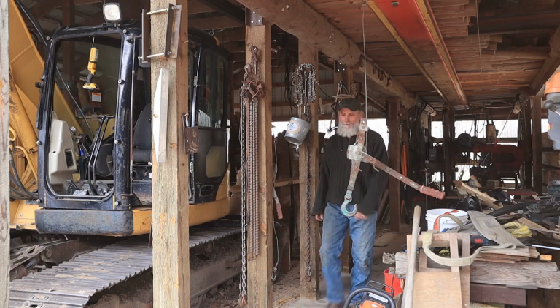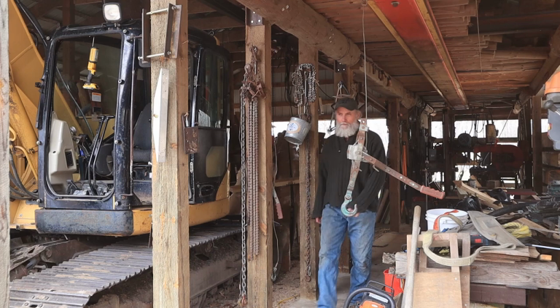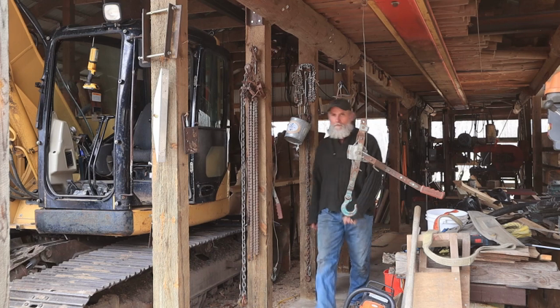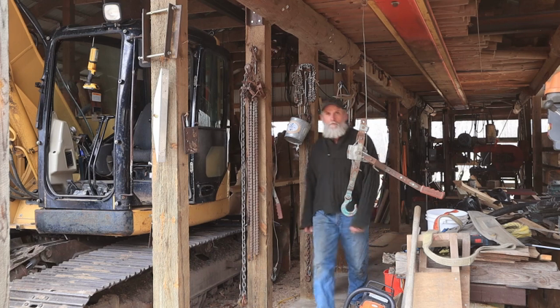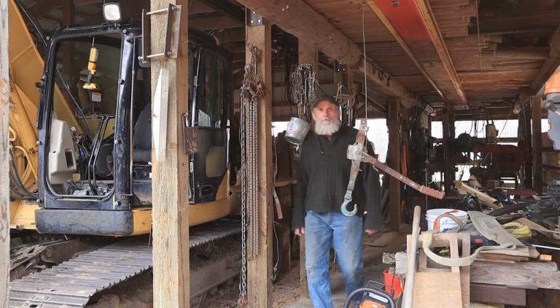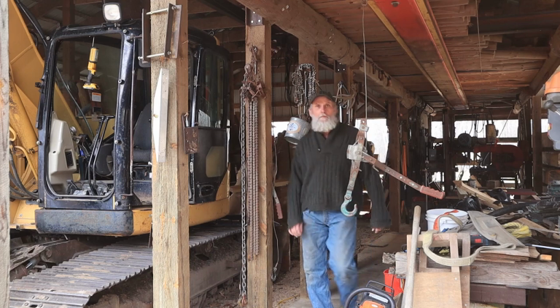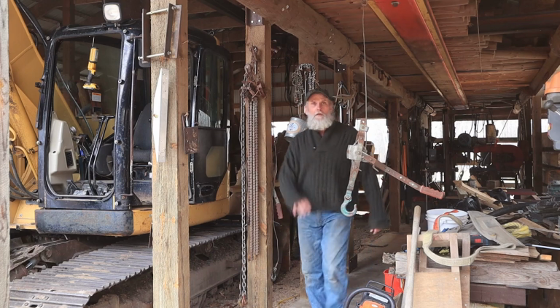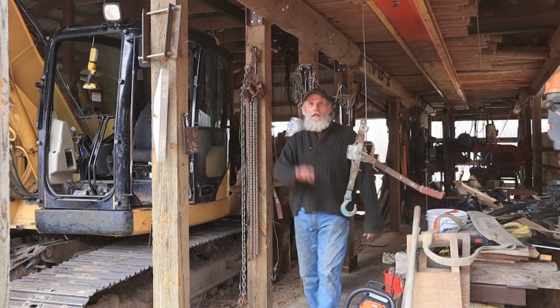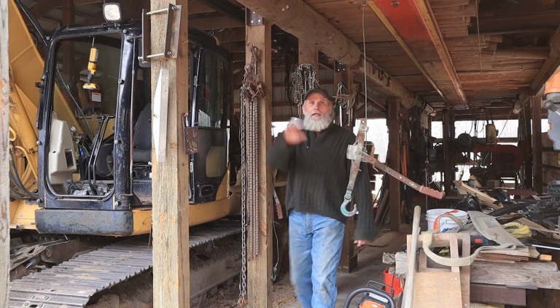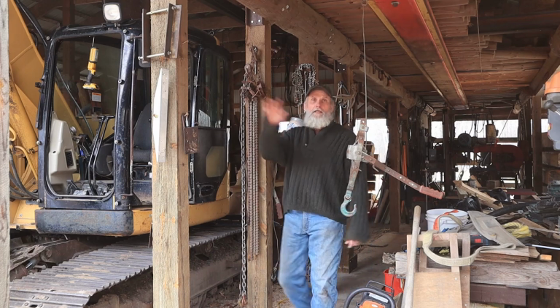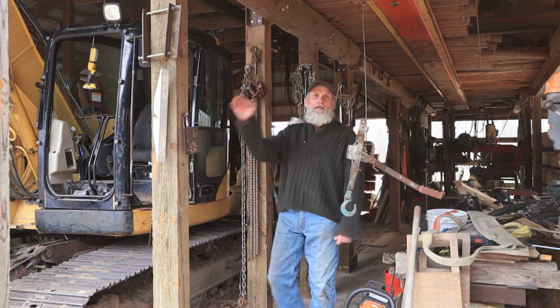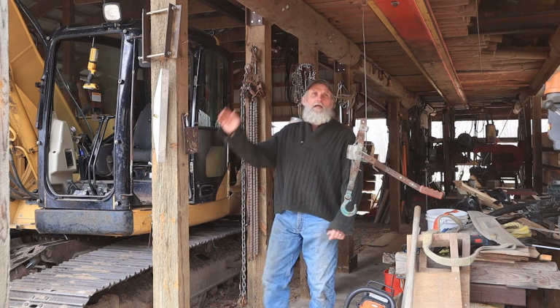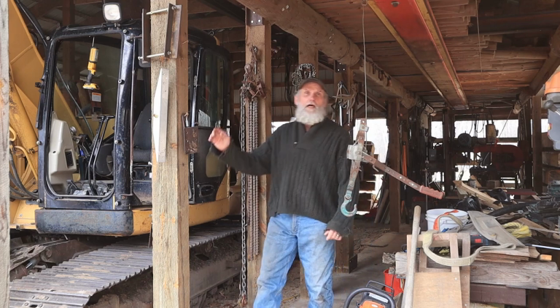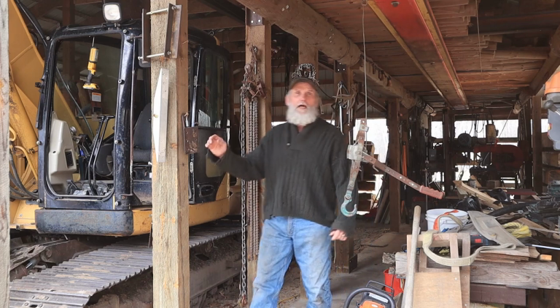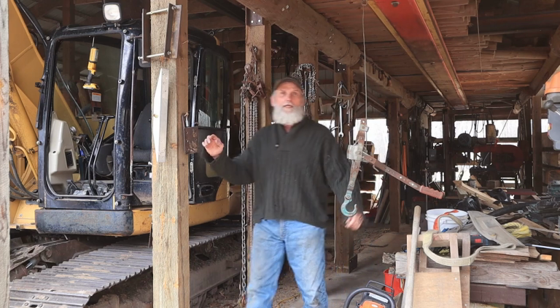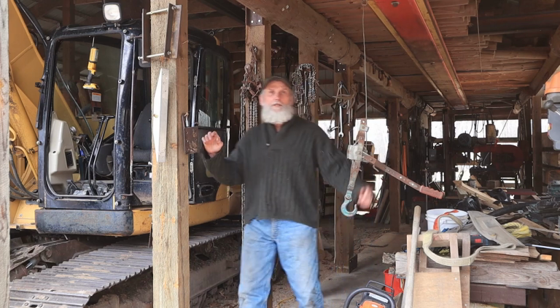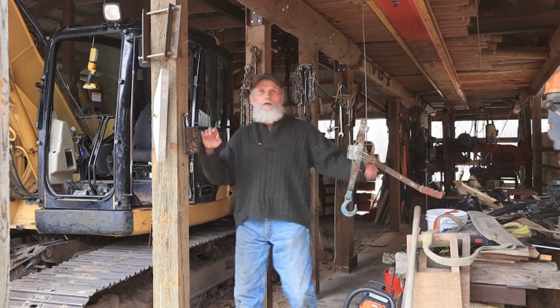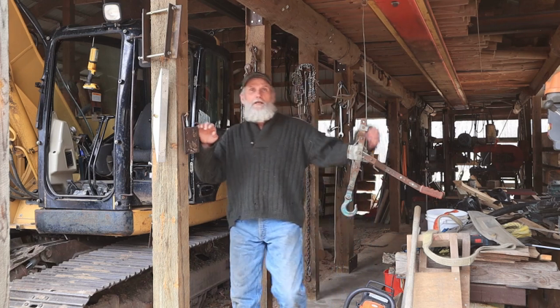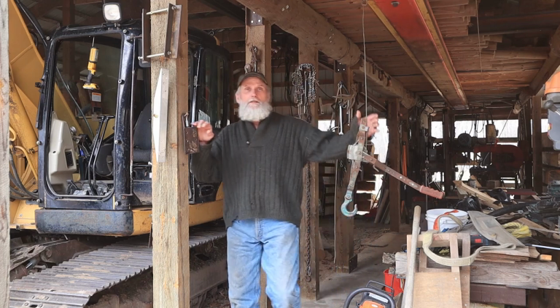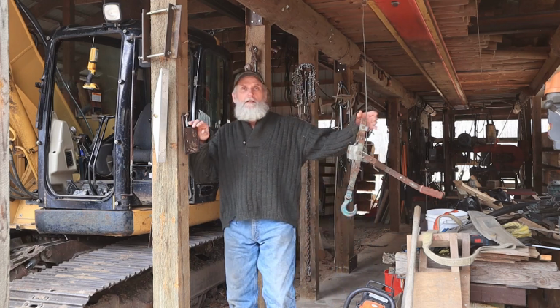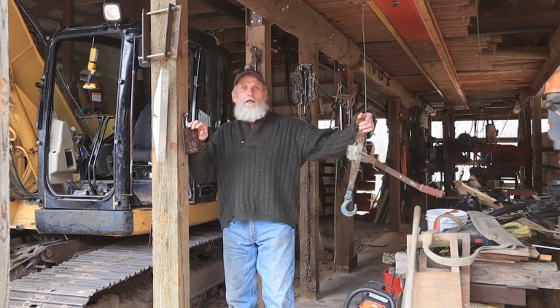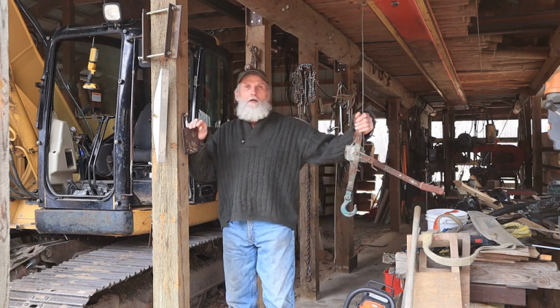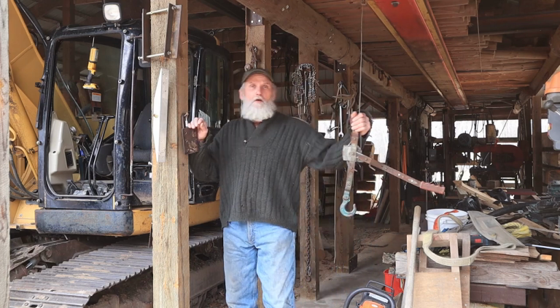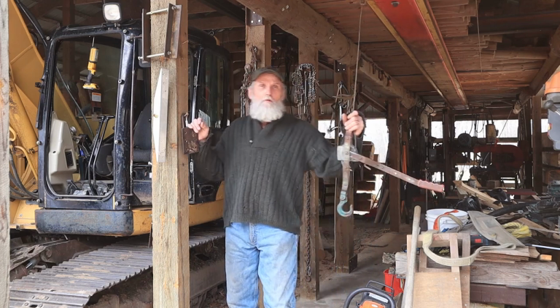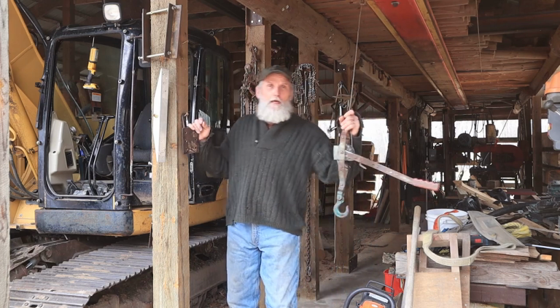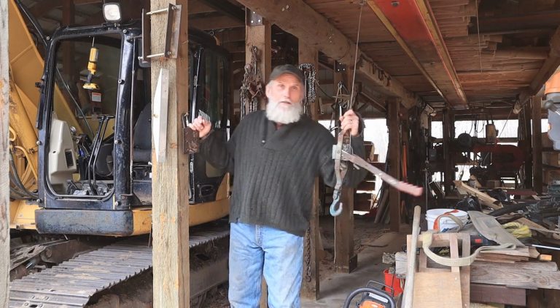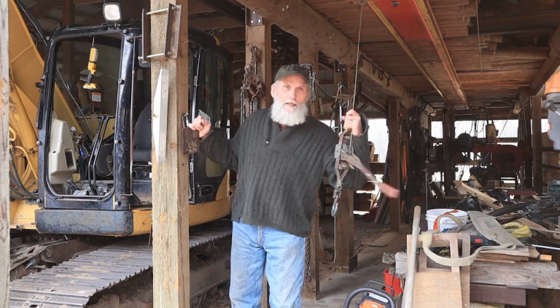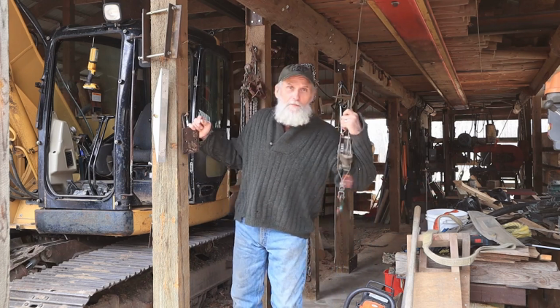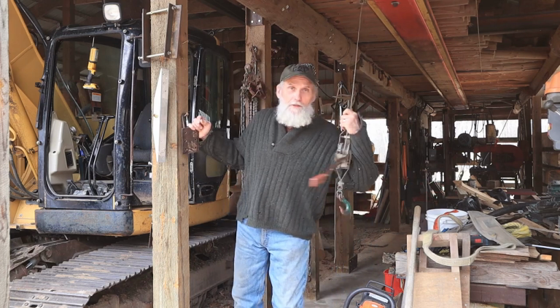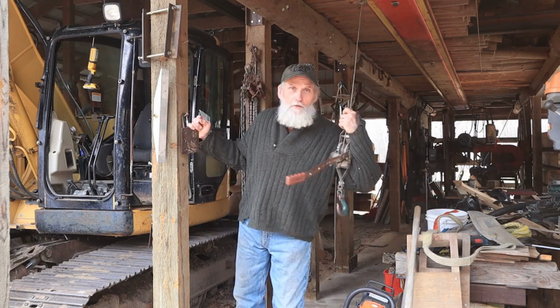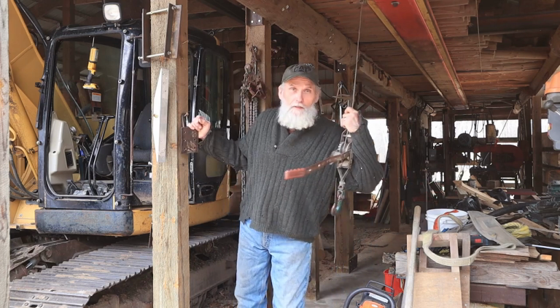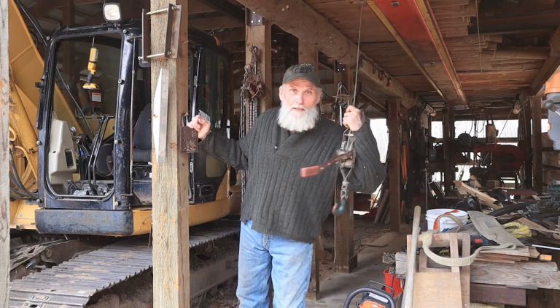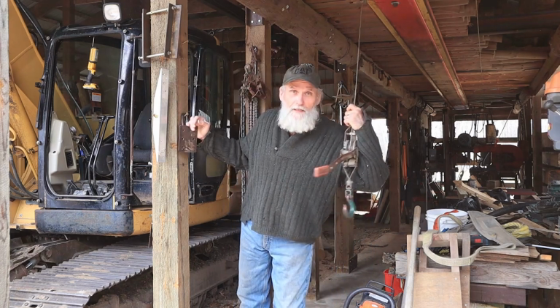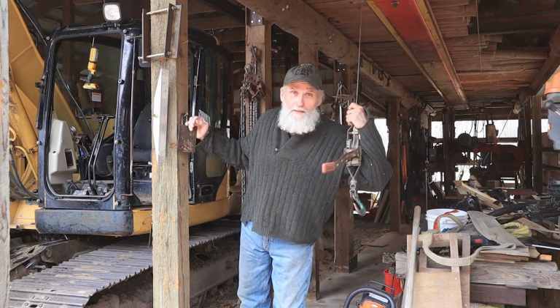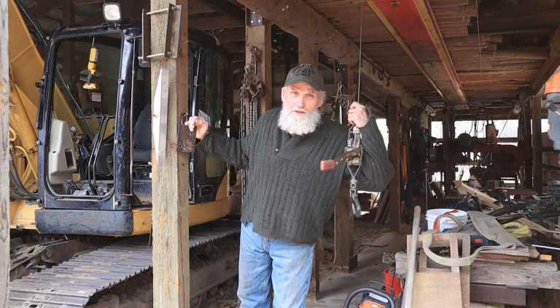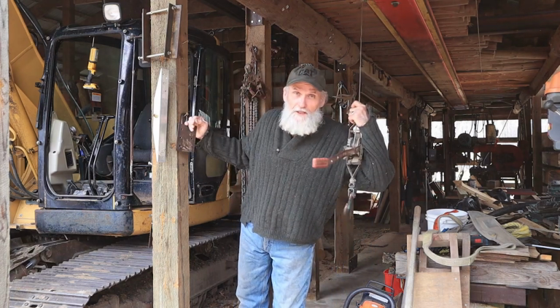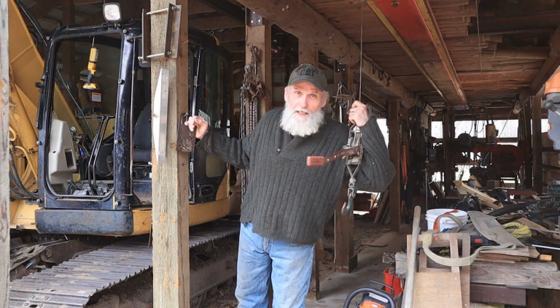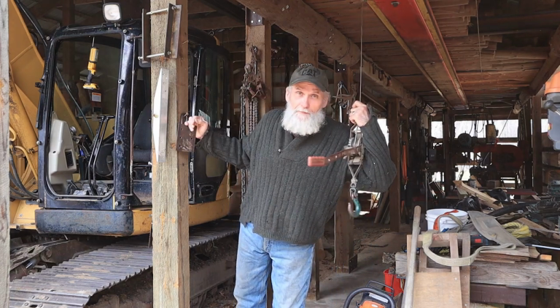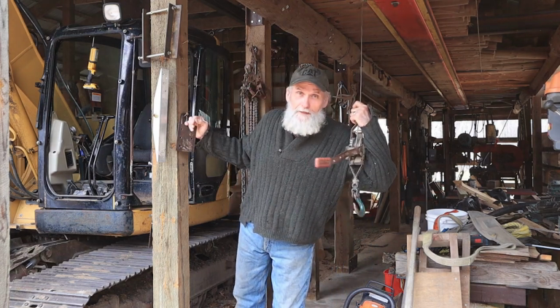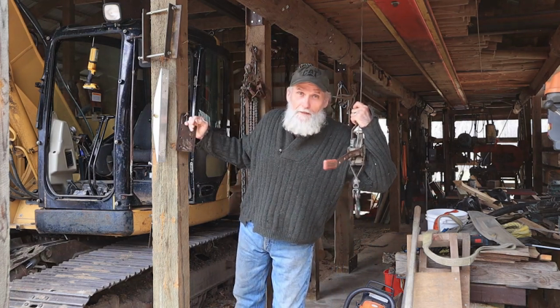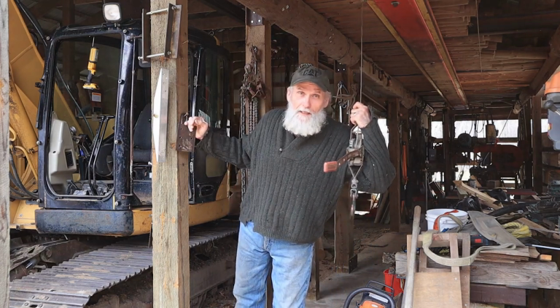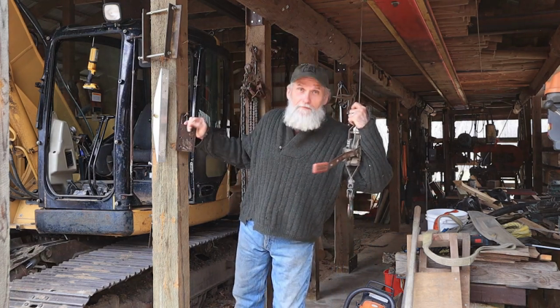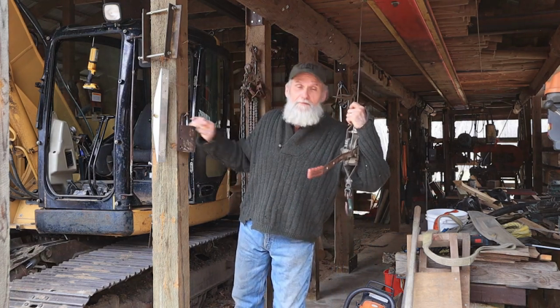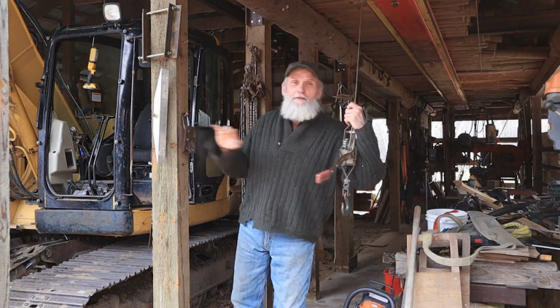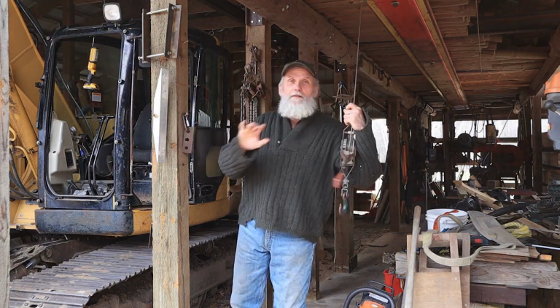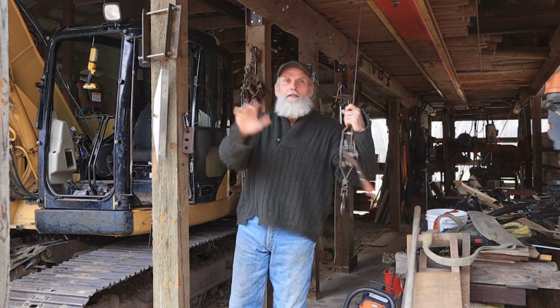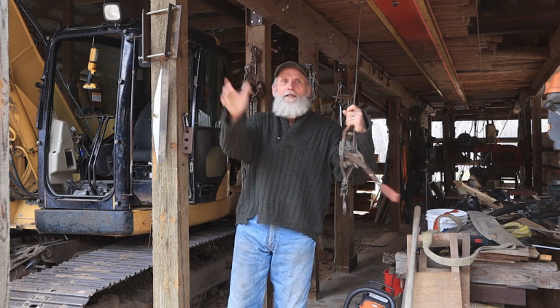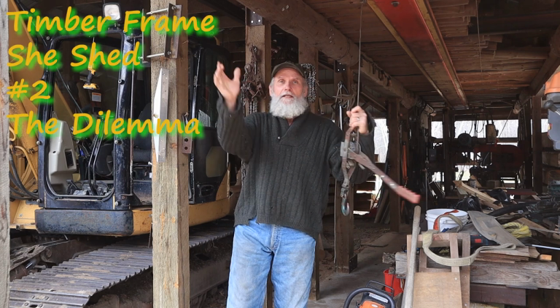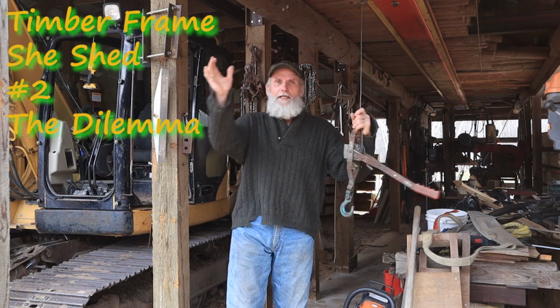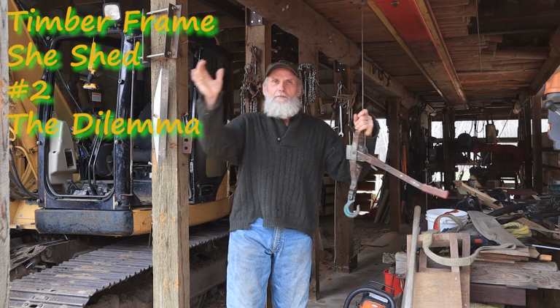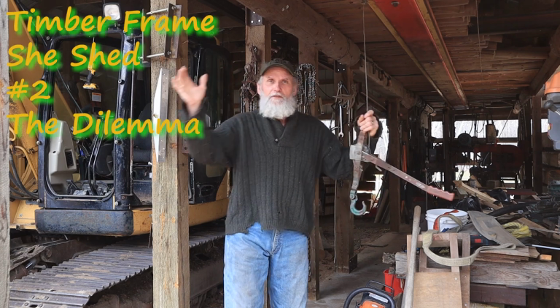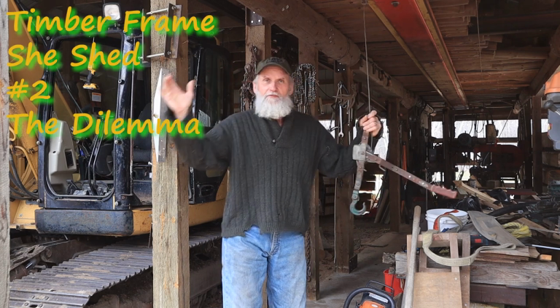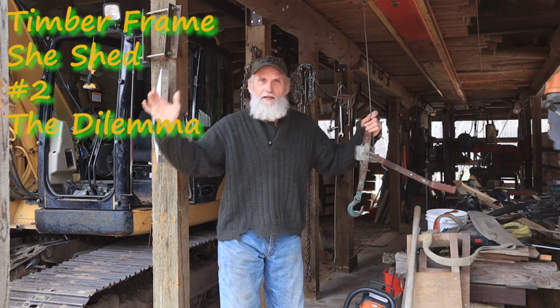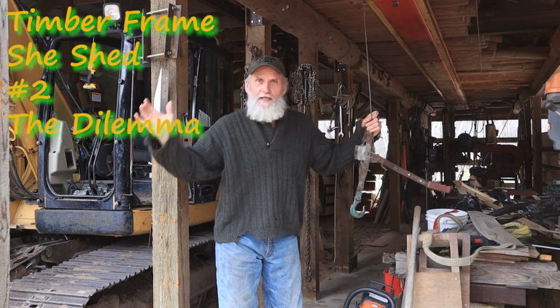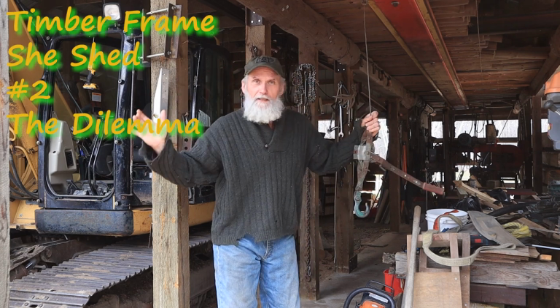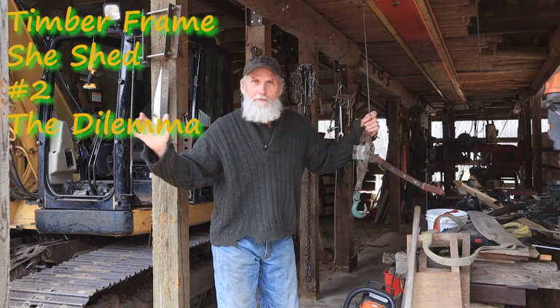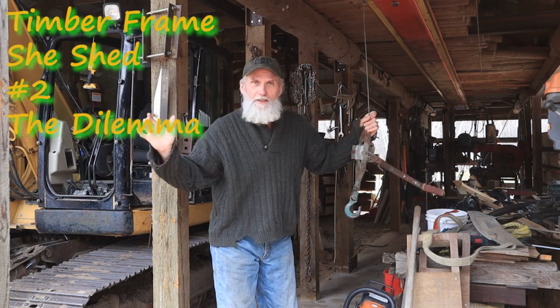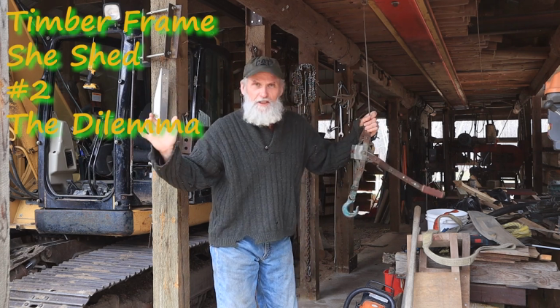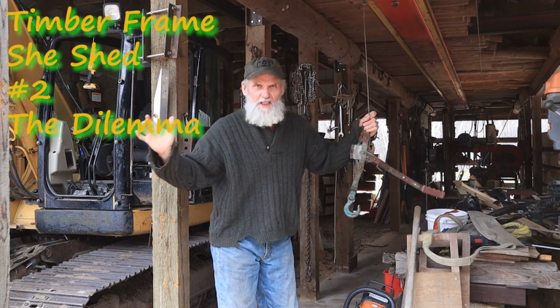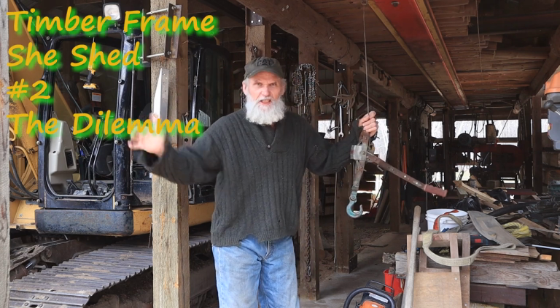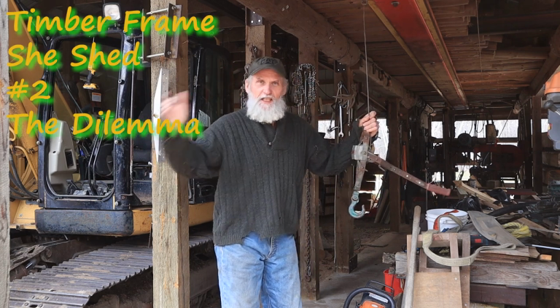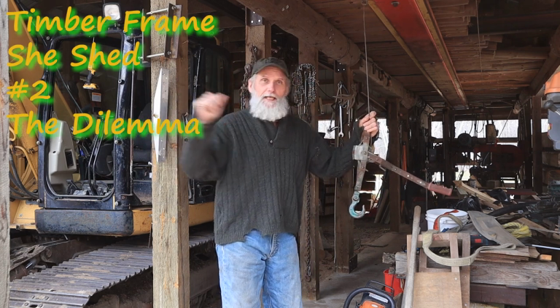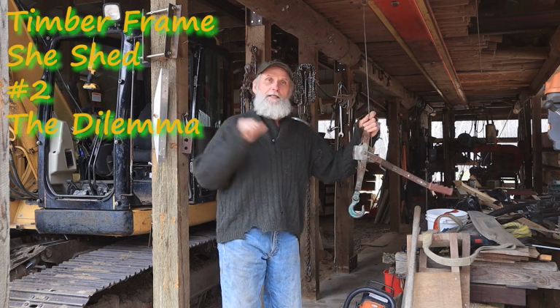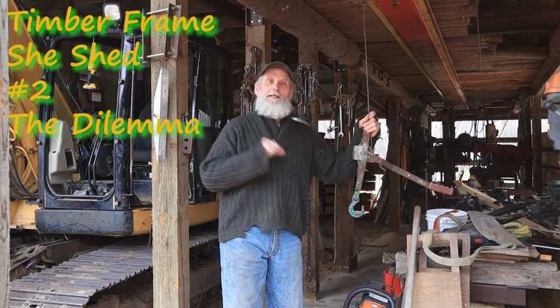Hey, how you doing? Welcome to another chapter of Timber Frame She Shed.